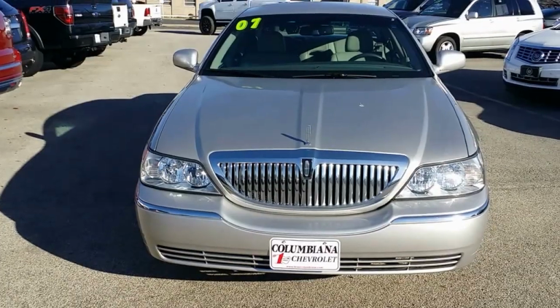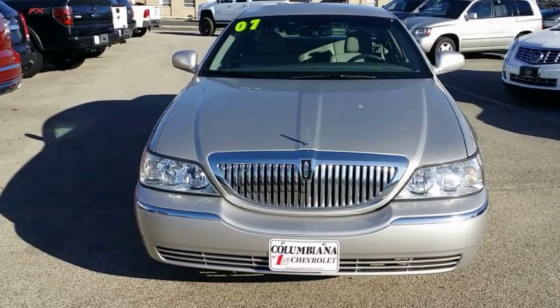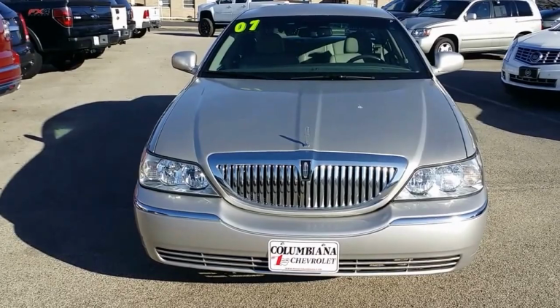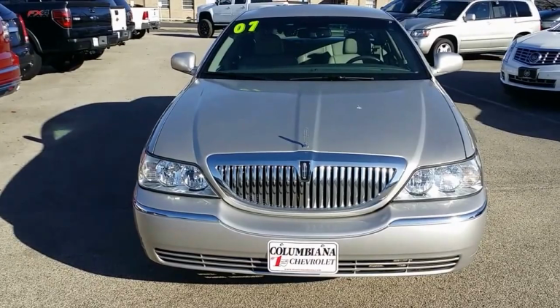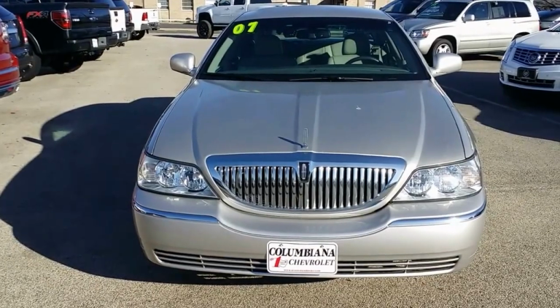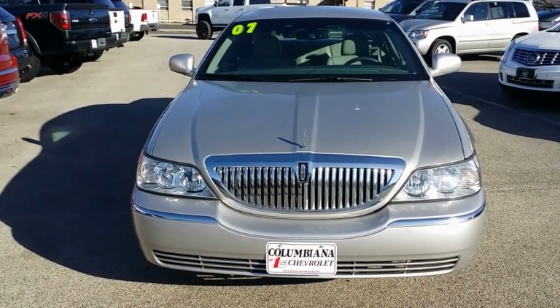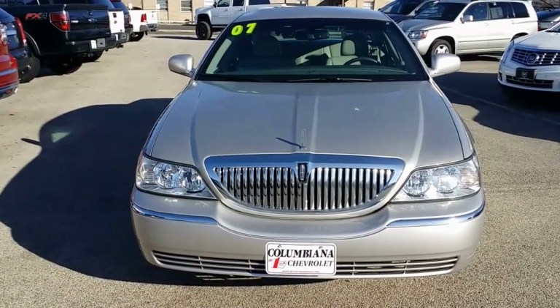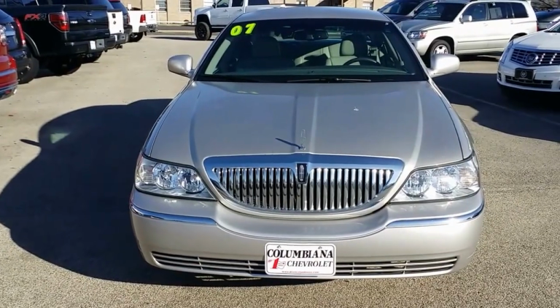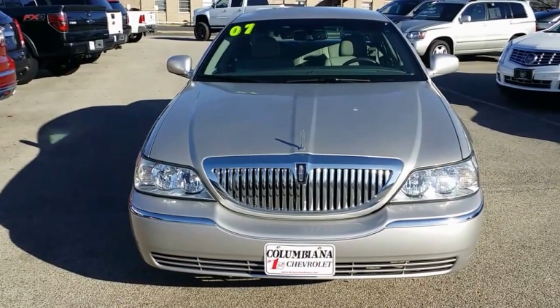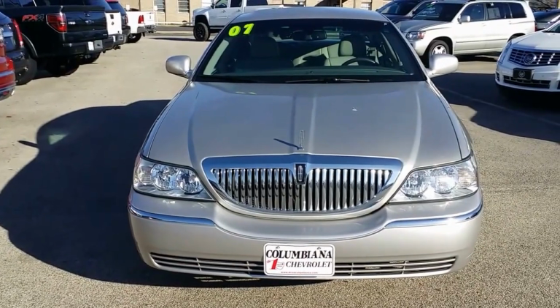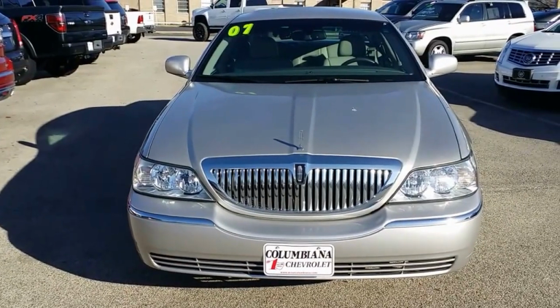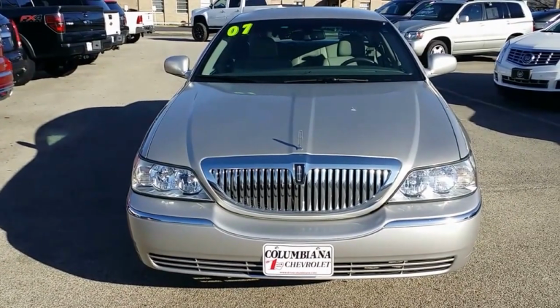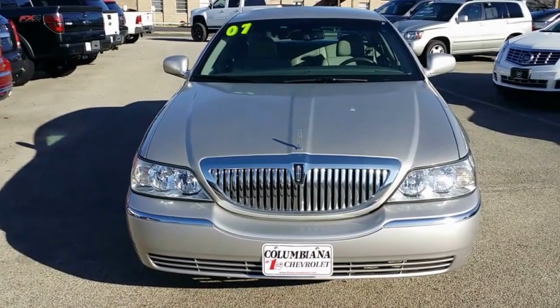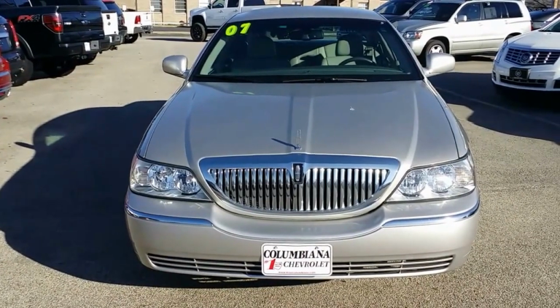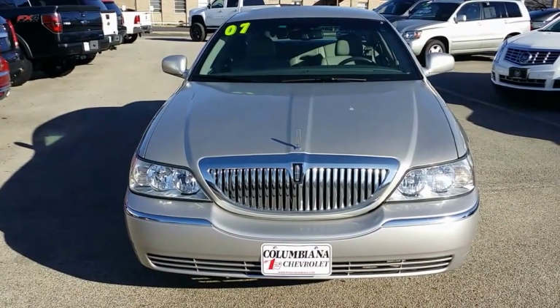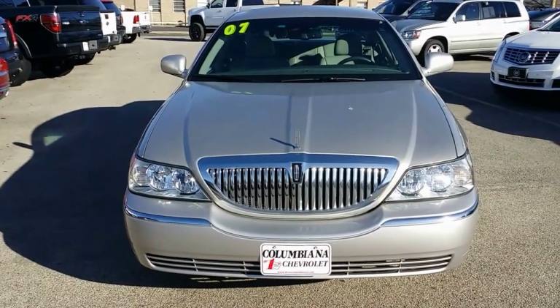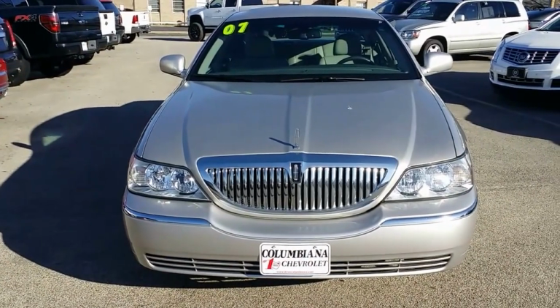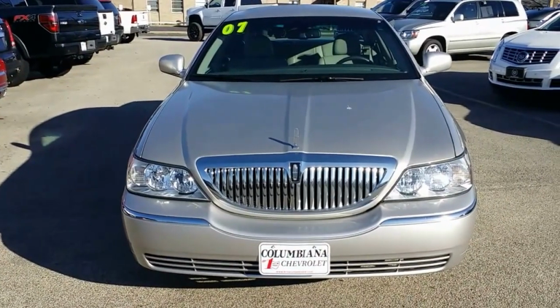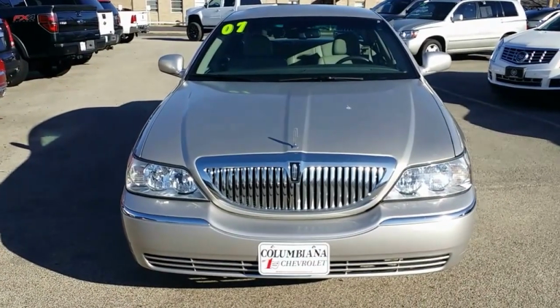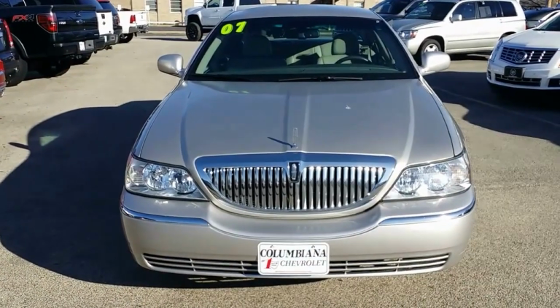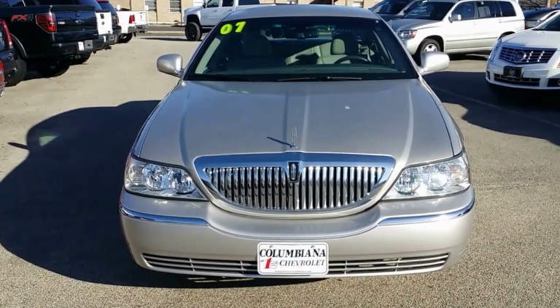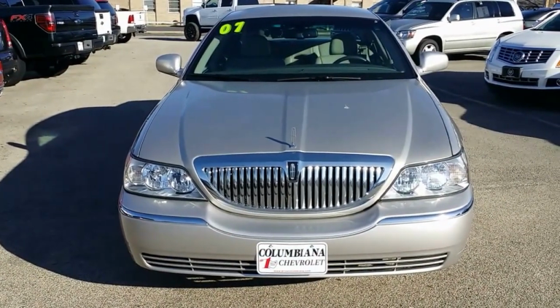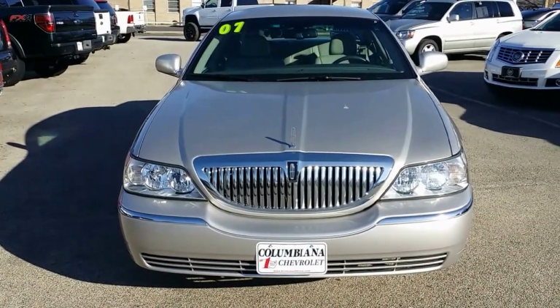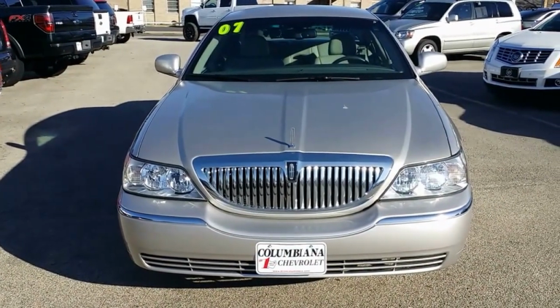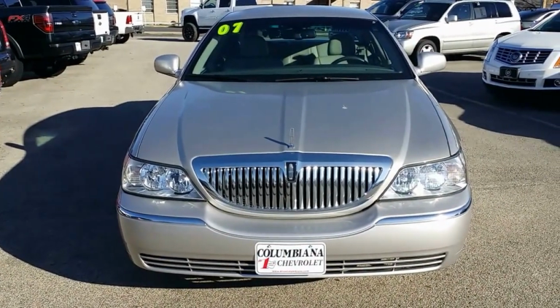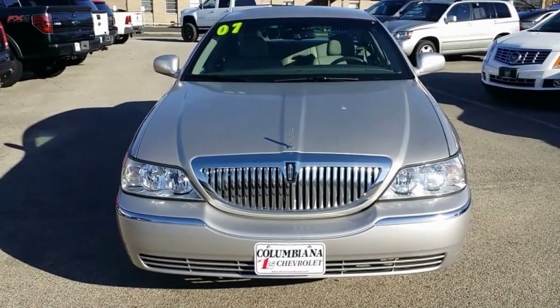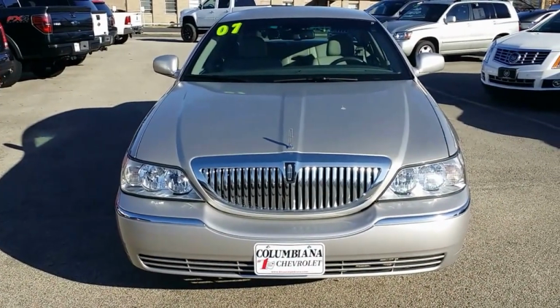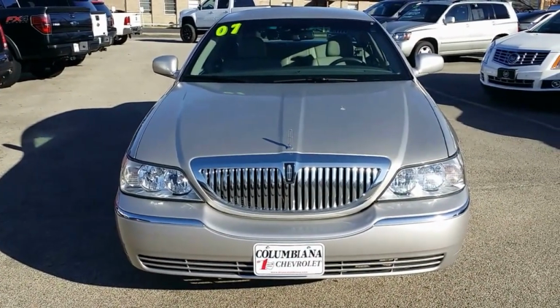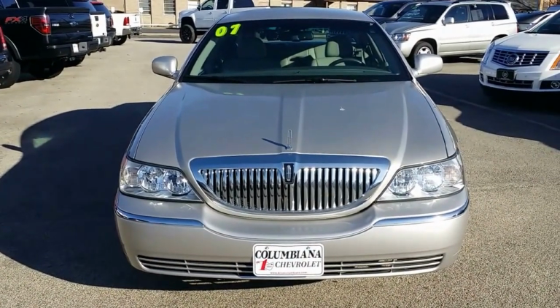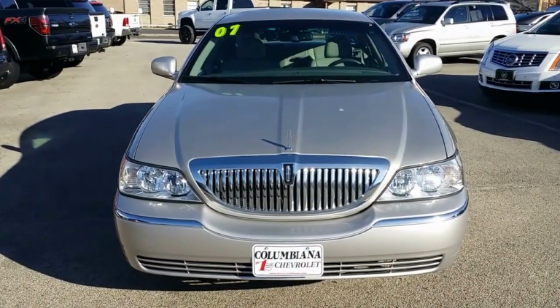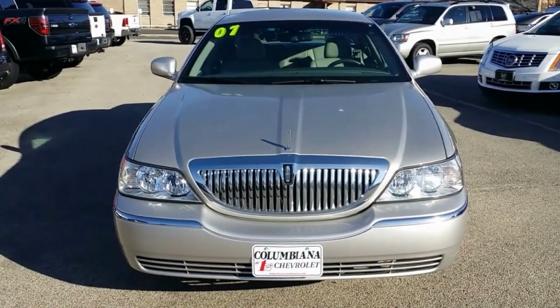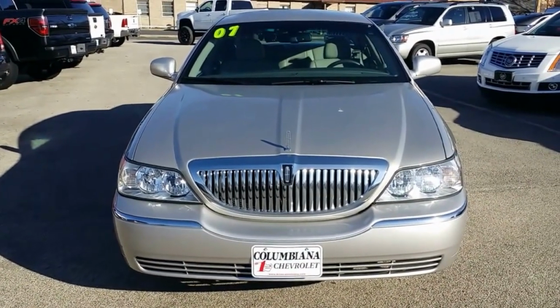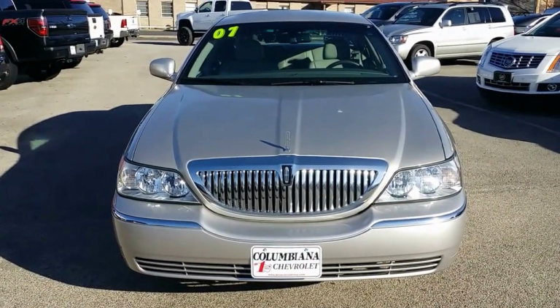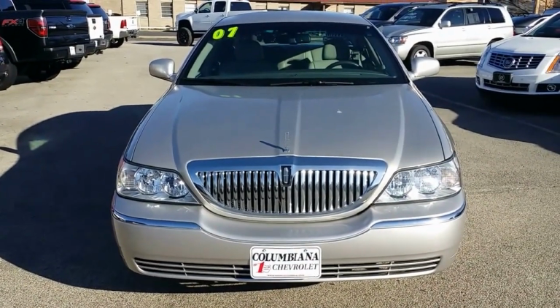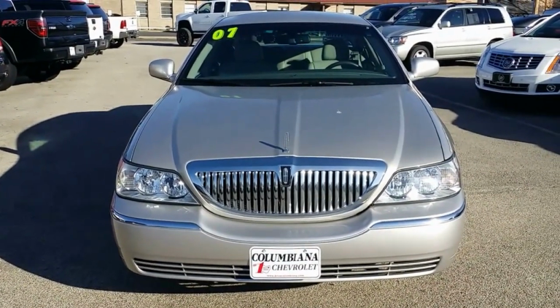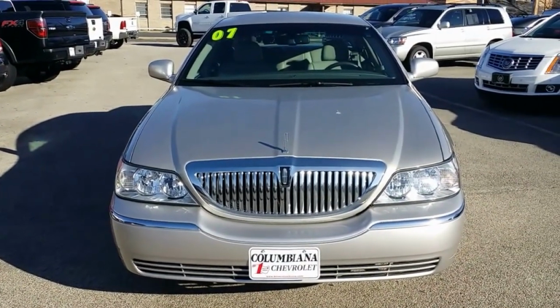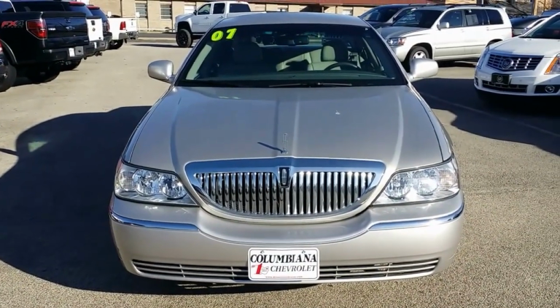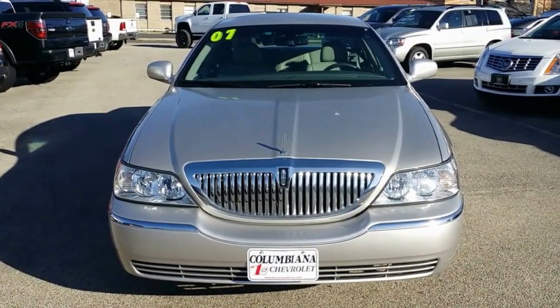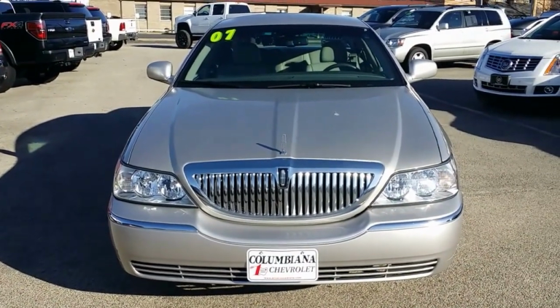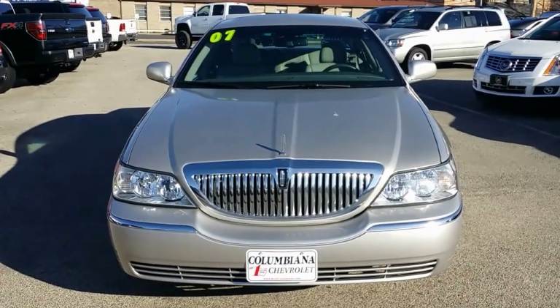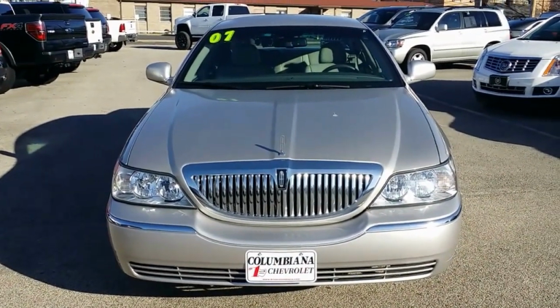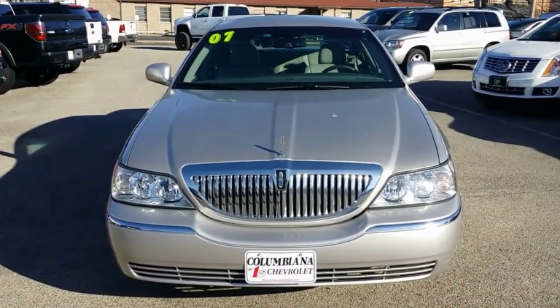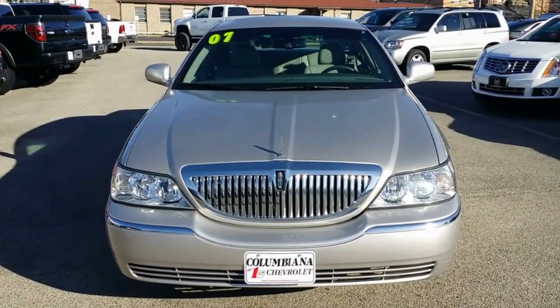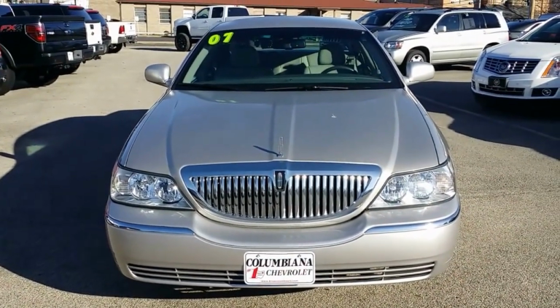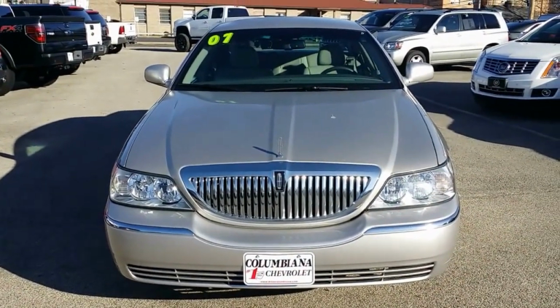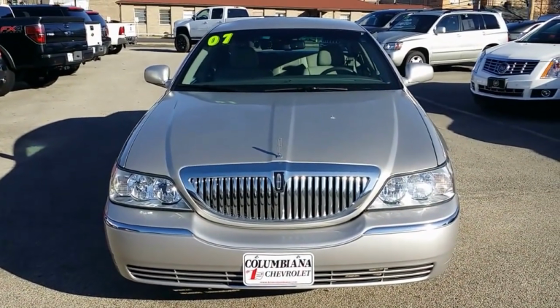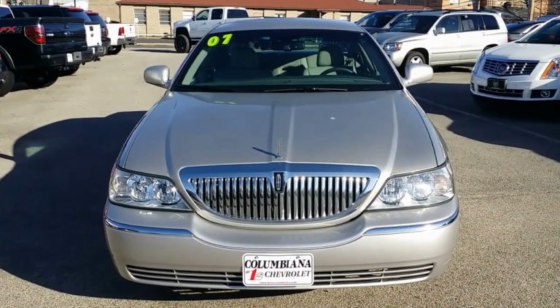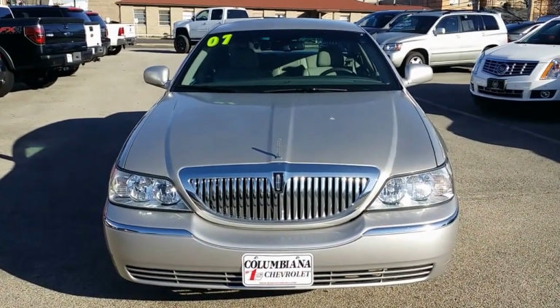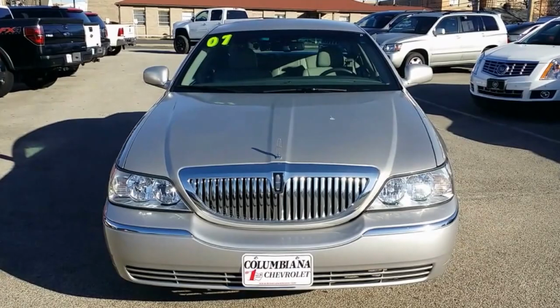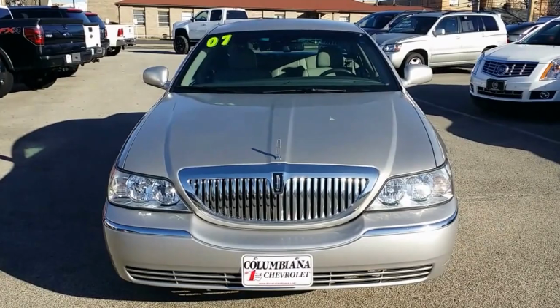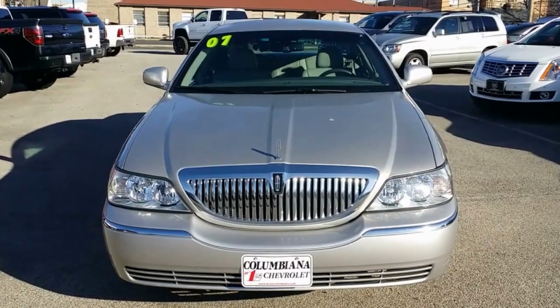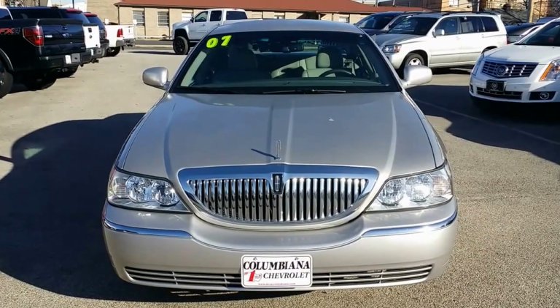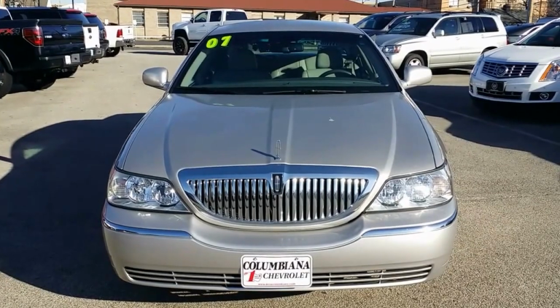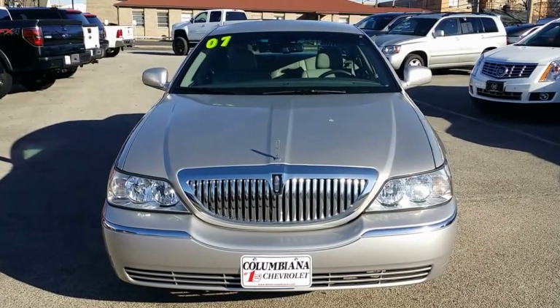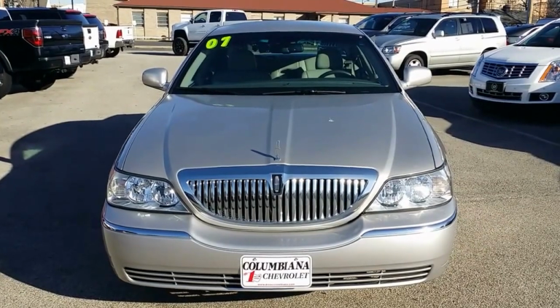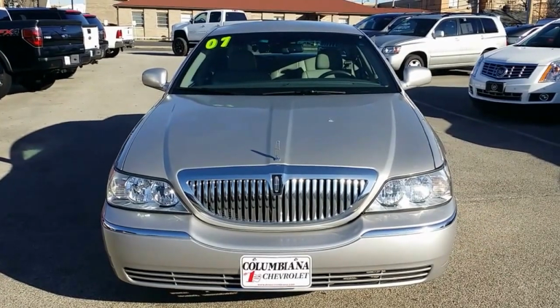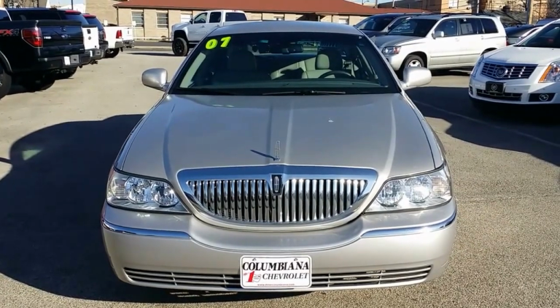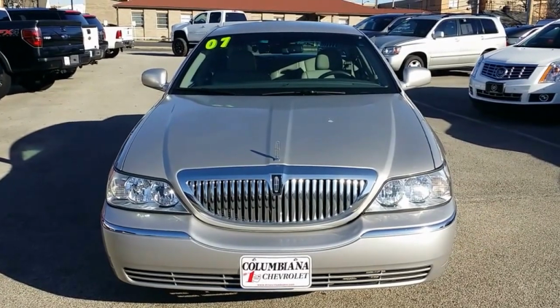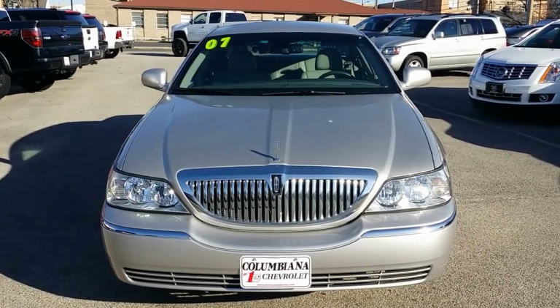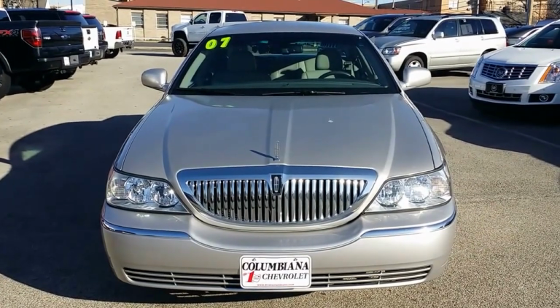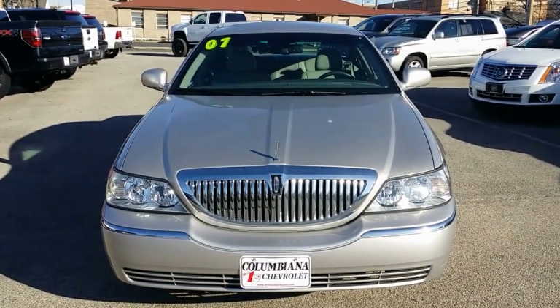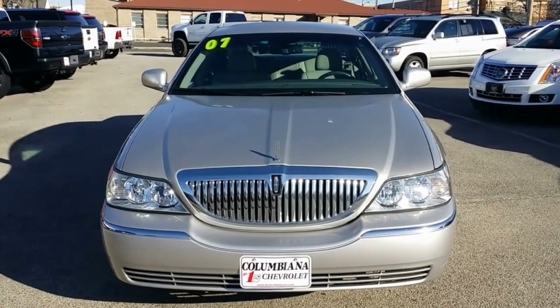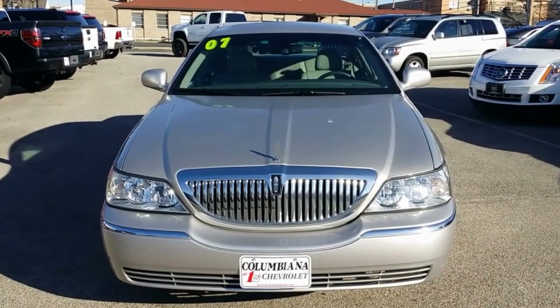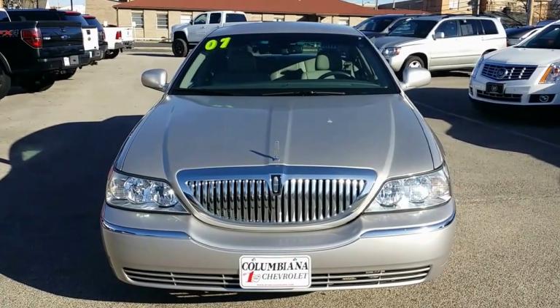Alright, here's a nice look at the front of it. You got the beautiful Lincoln grille there with the ornament, the hood ornament on the top there. Very nice.